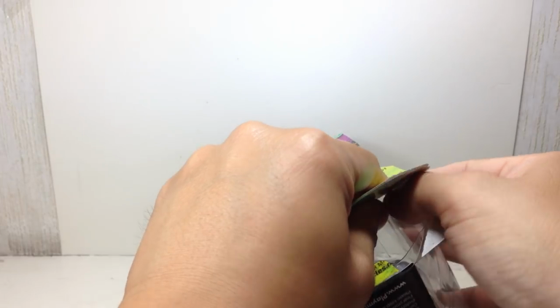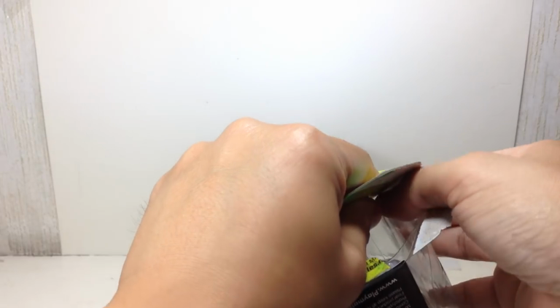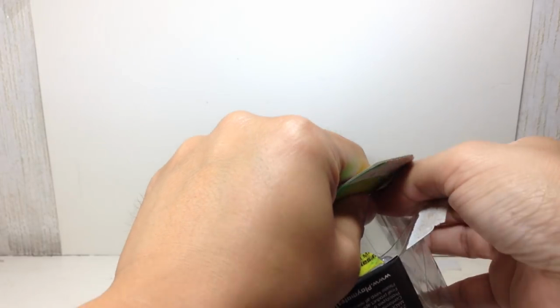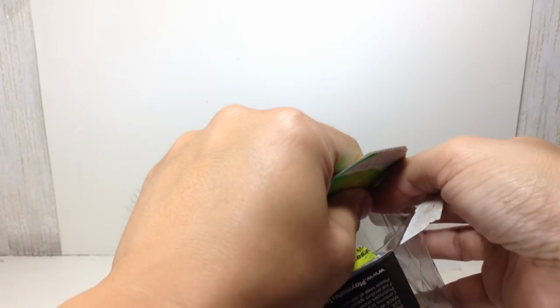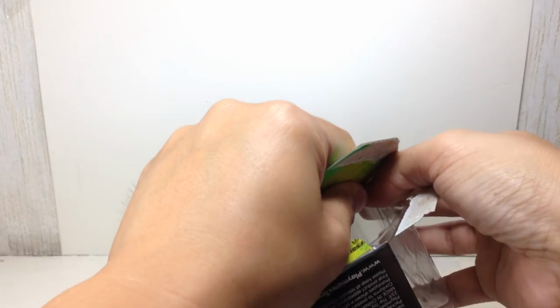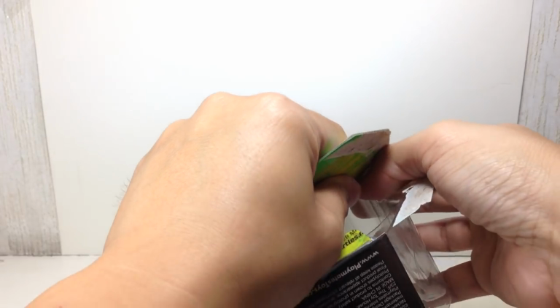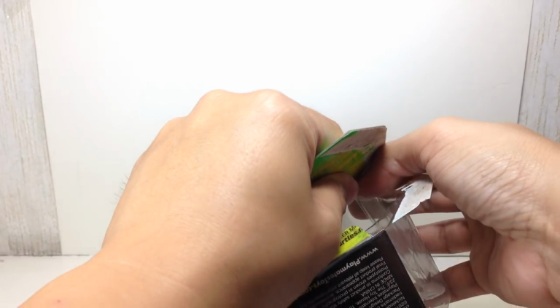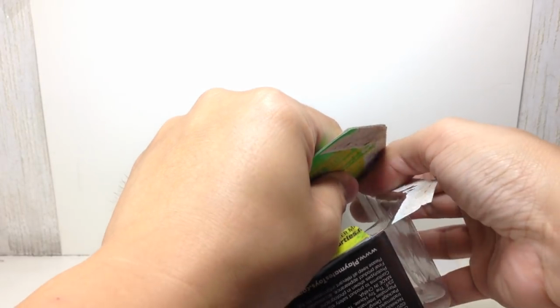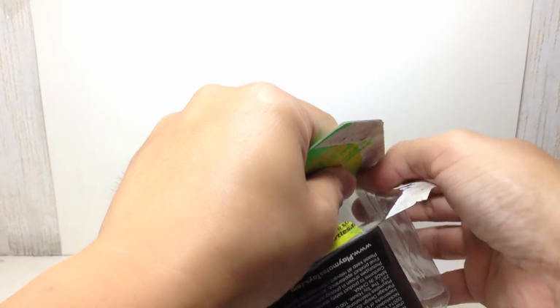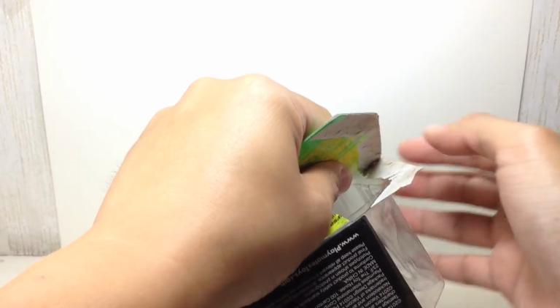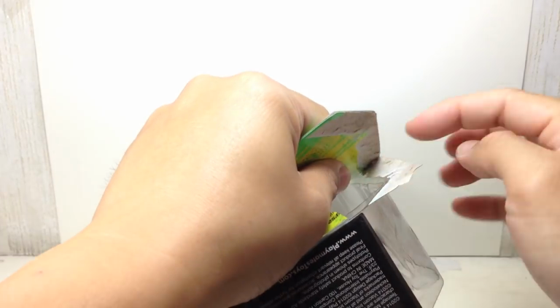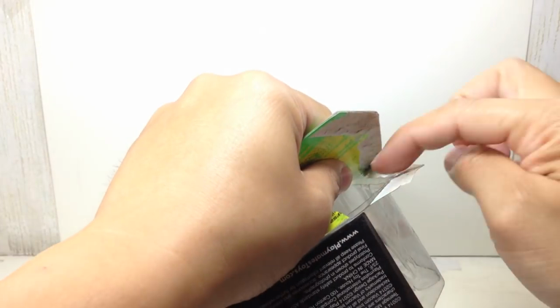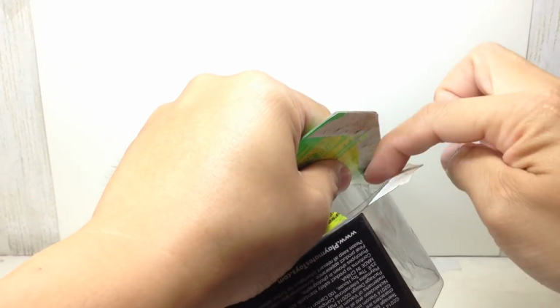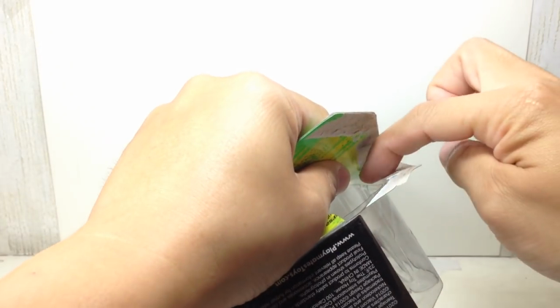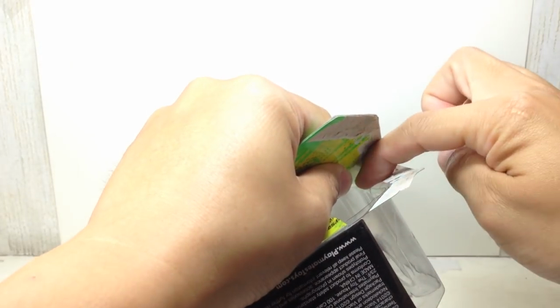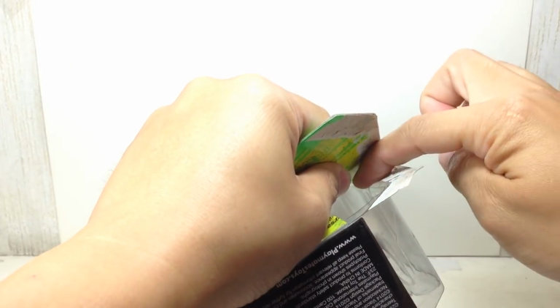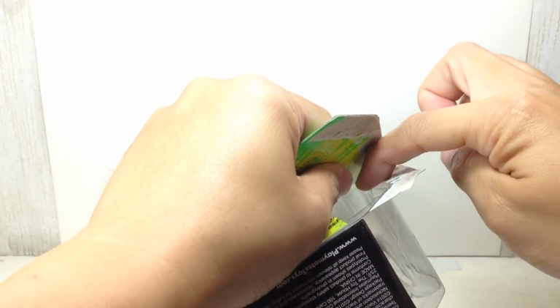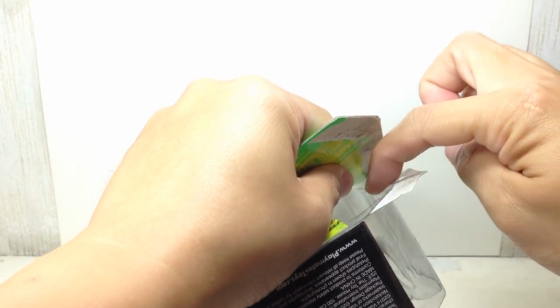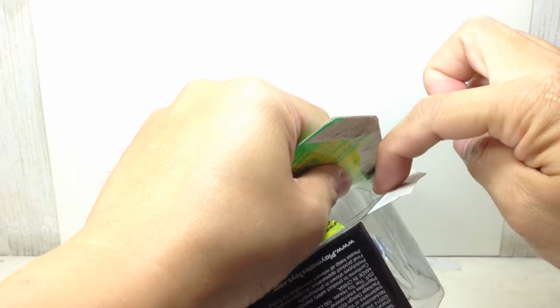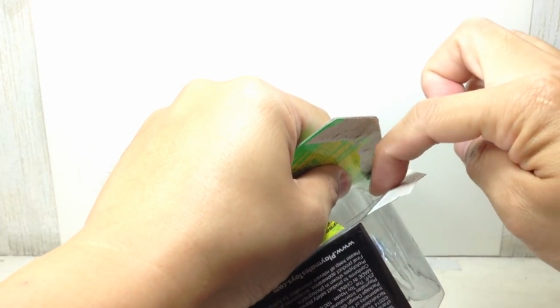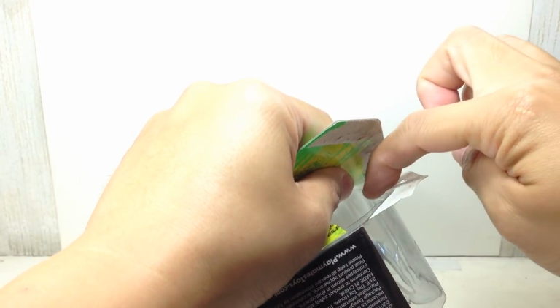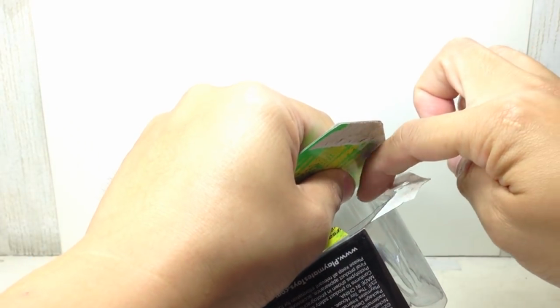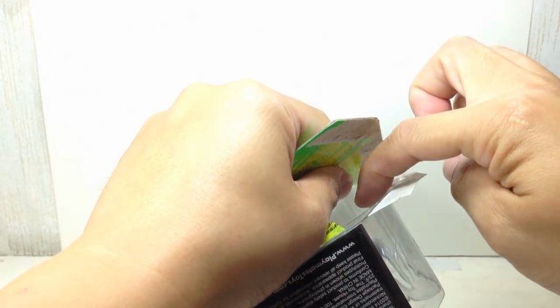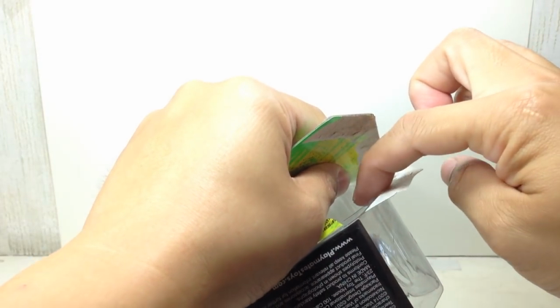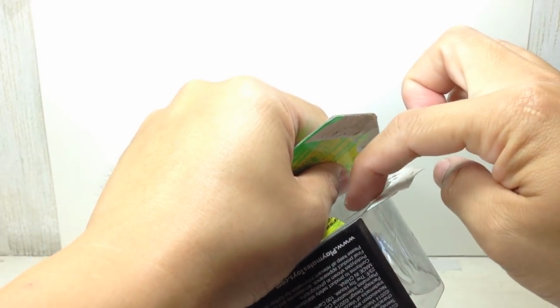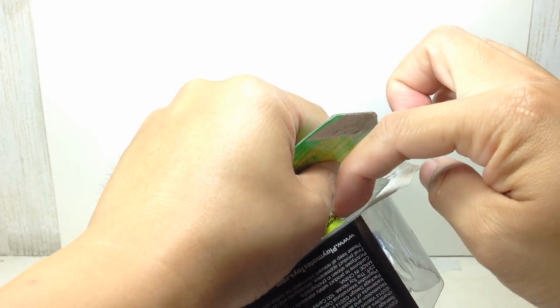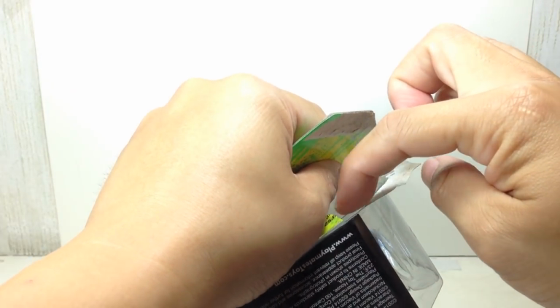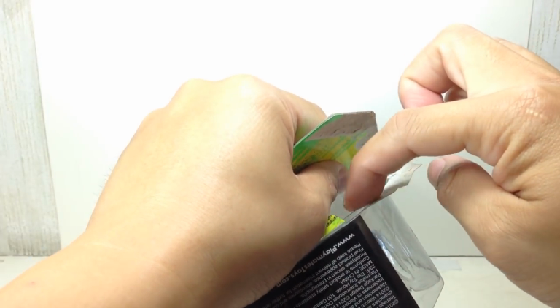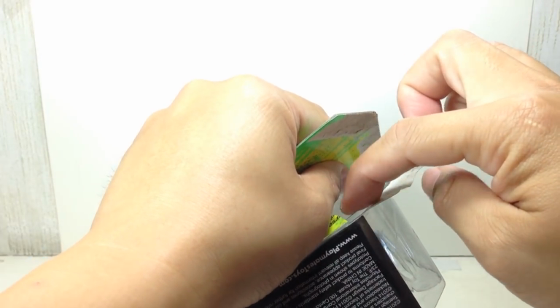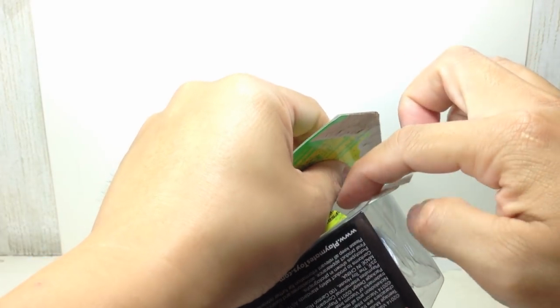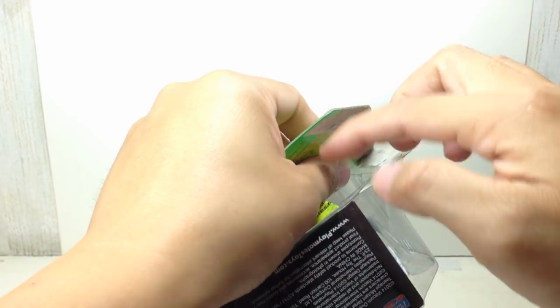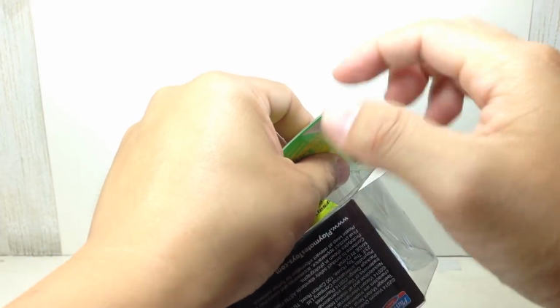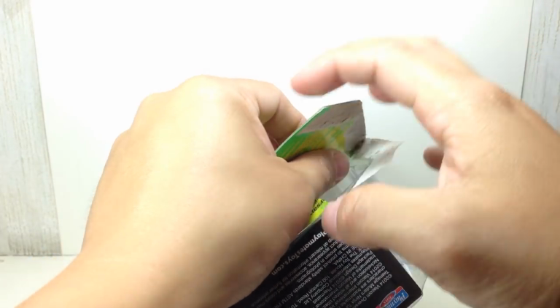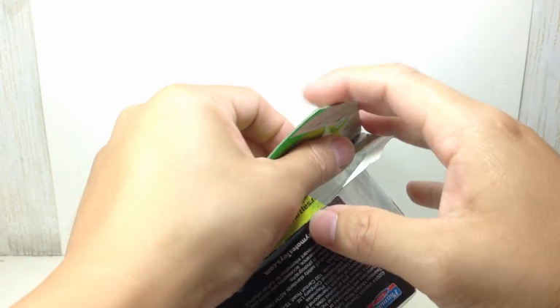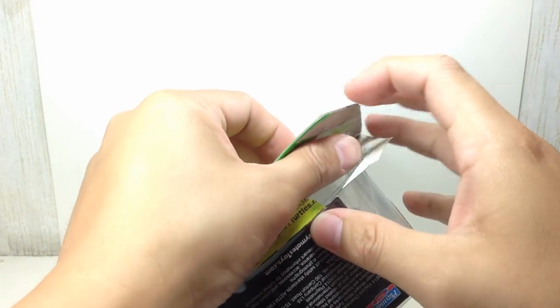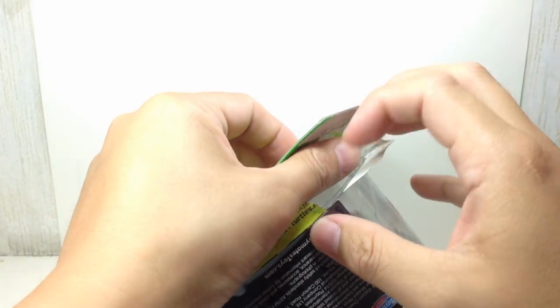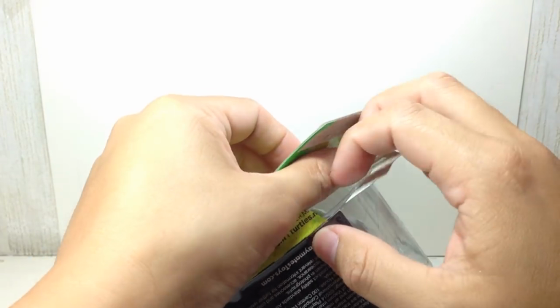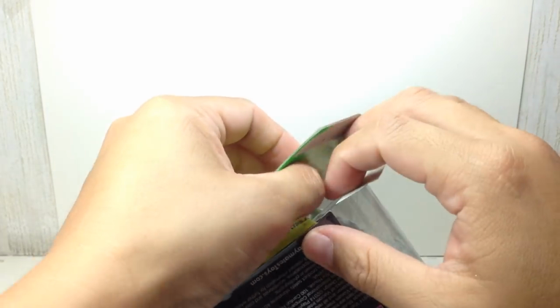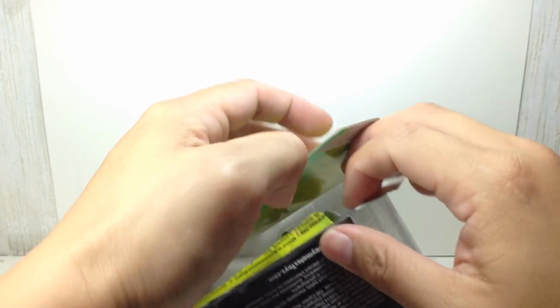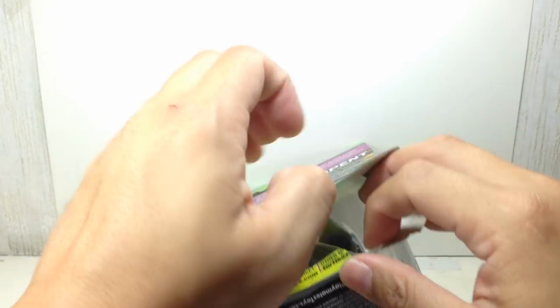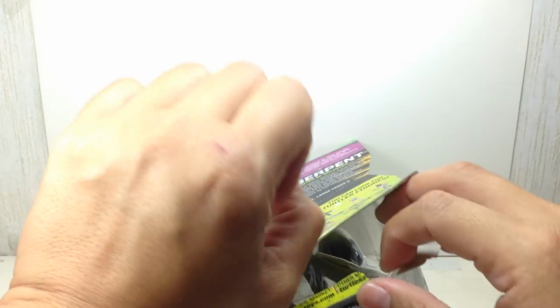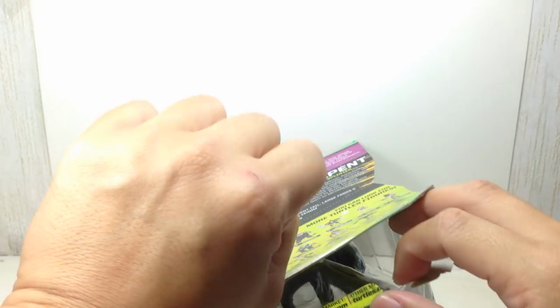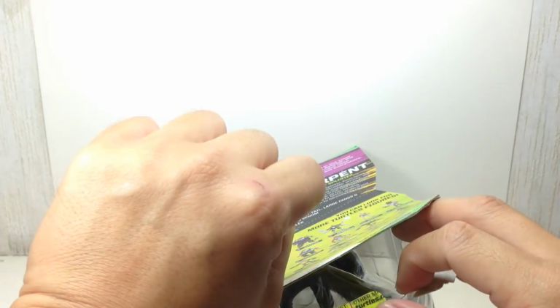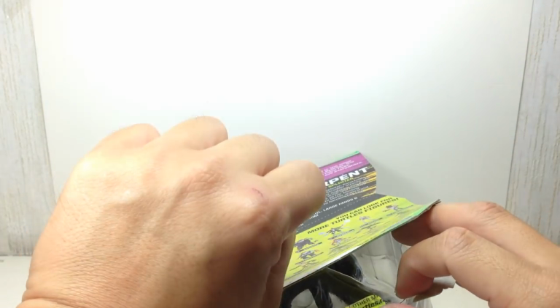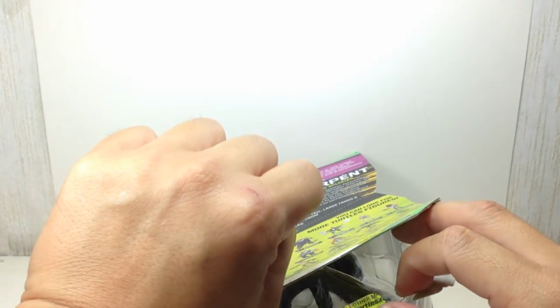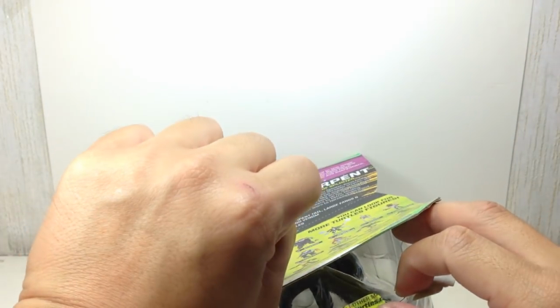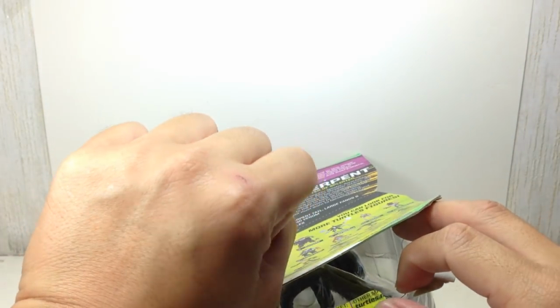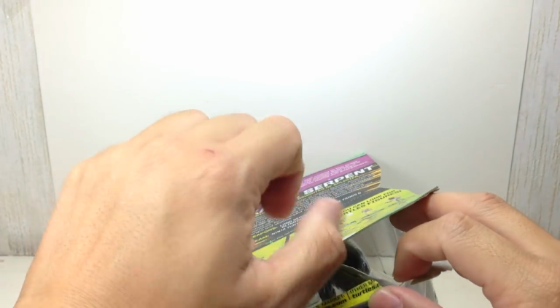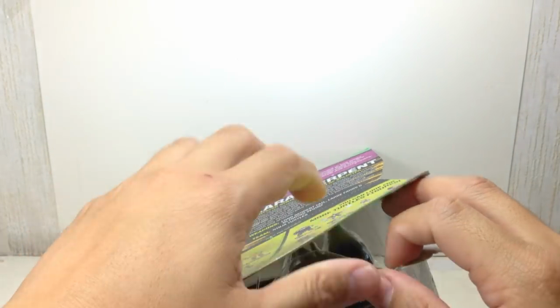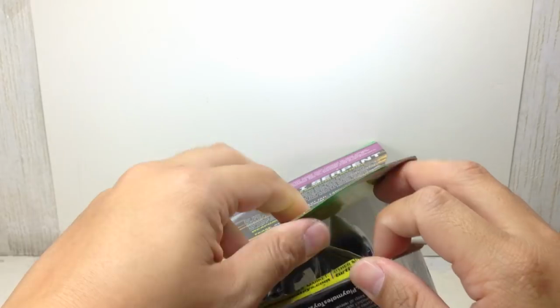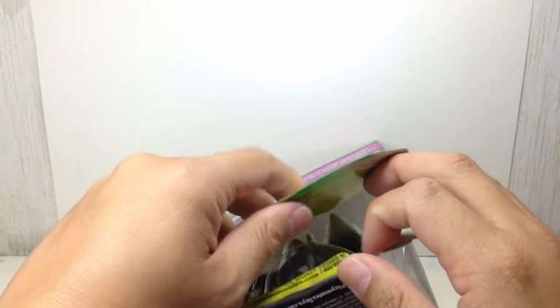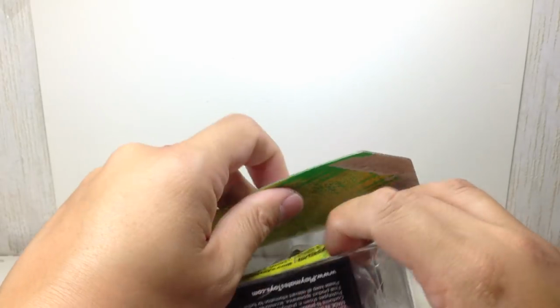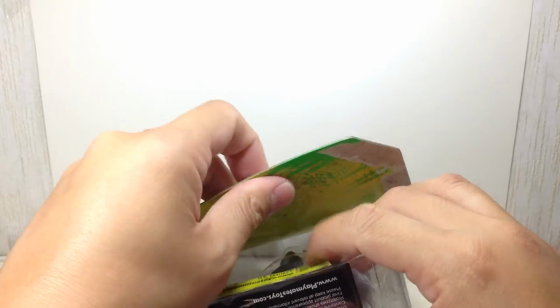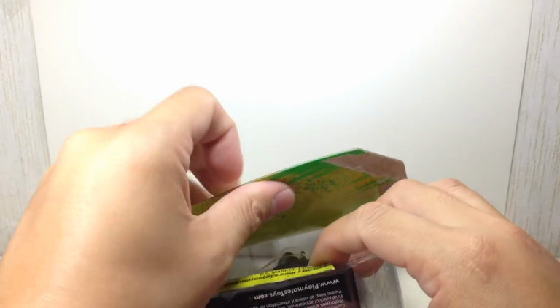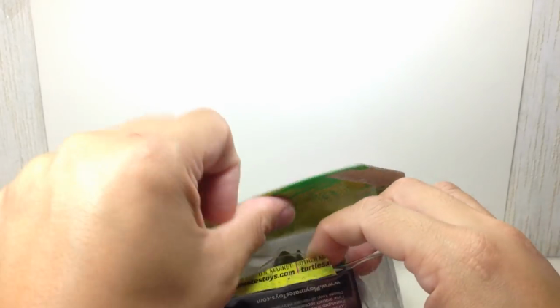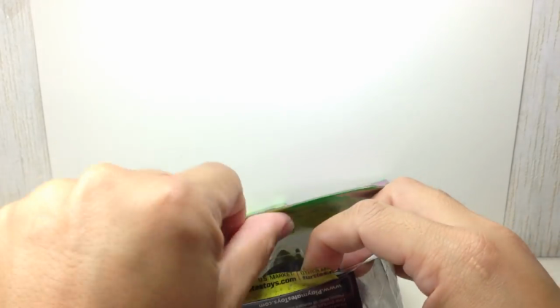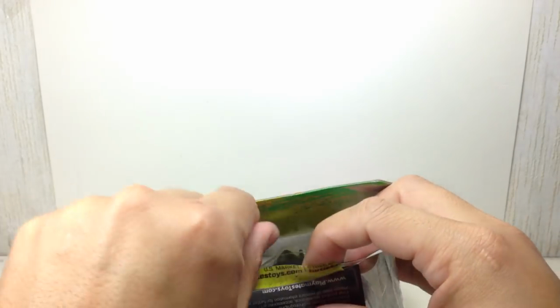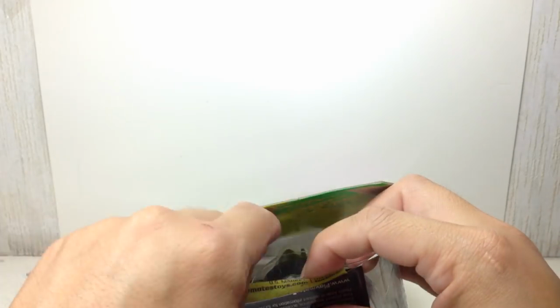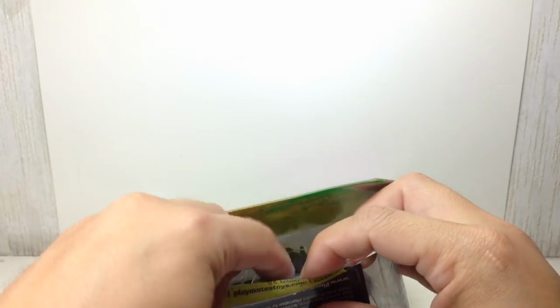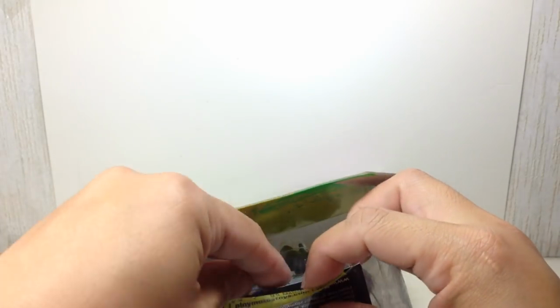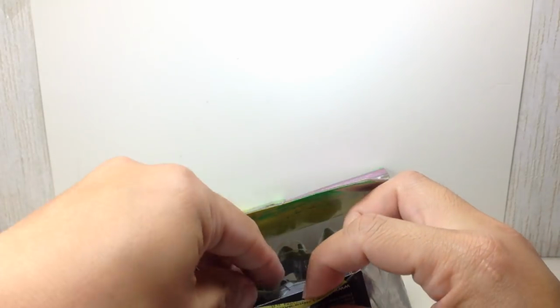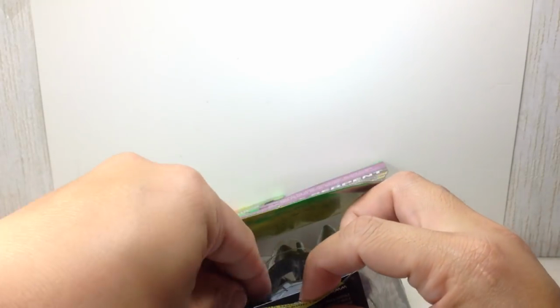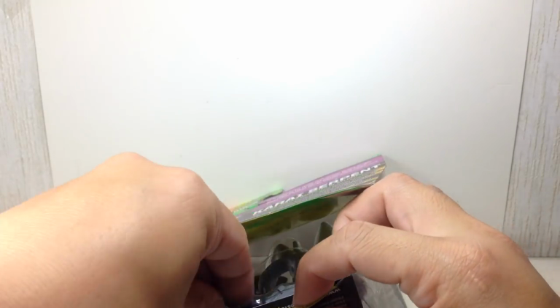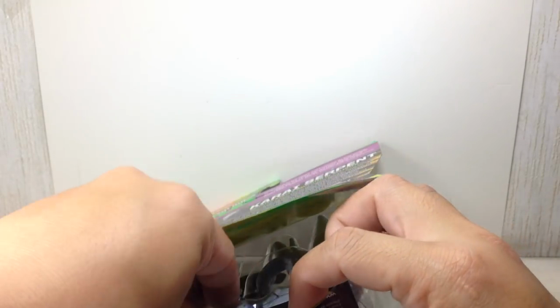Just be careful with the sharp edges of the plastic. You don't want to get nicked or anything like that. Let's crack this figure open.